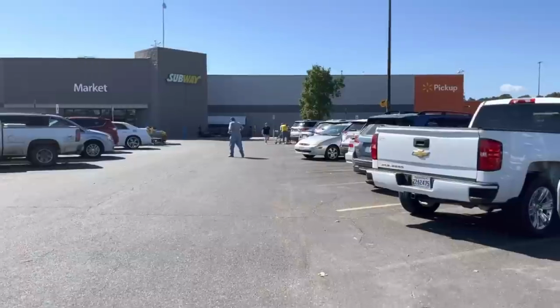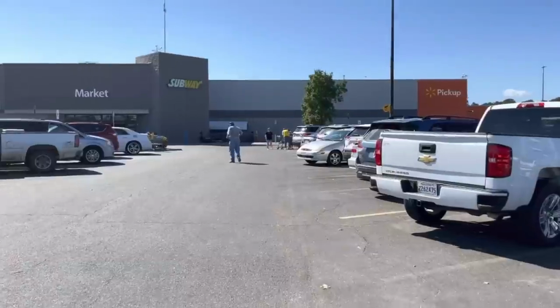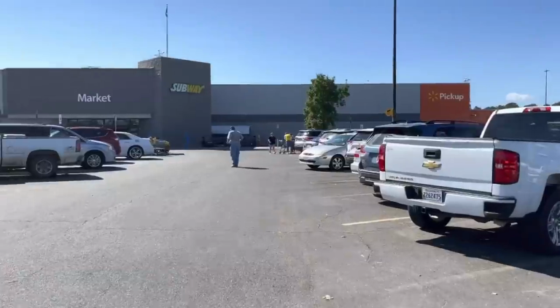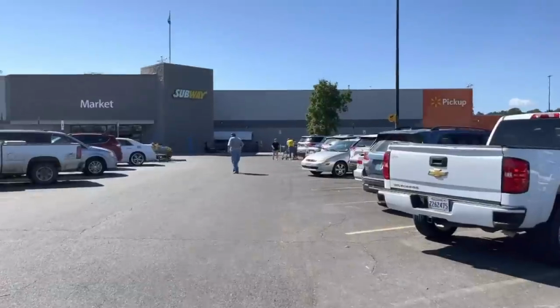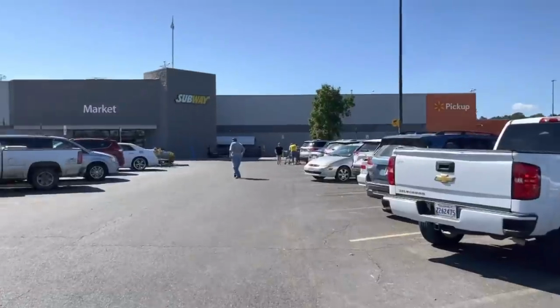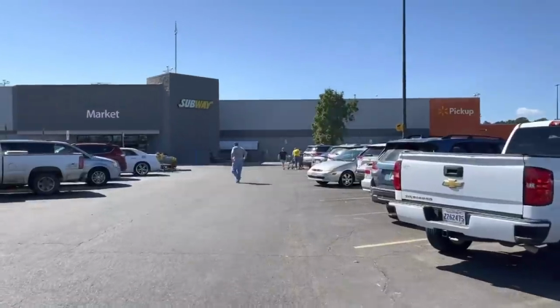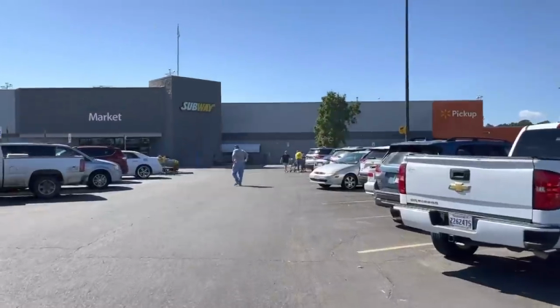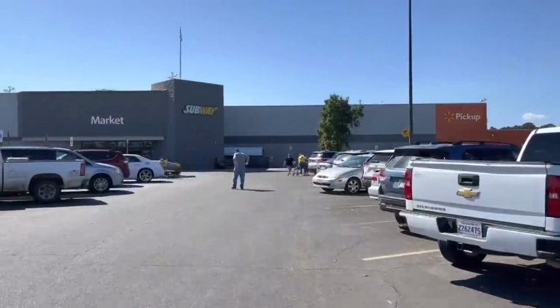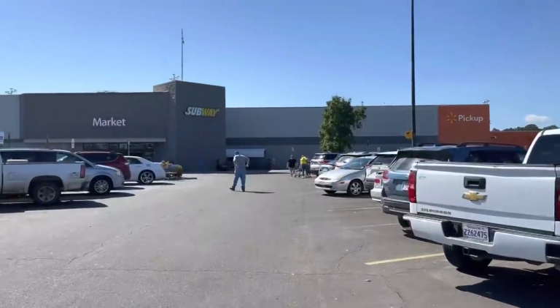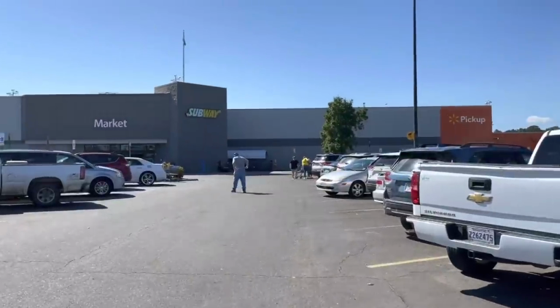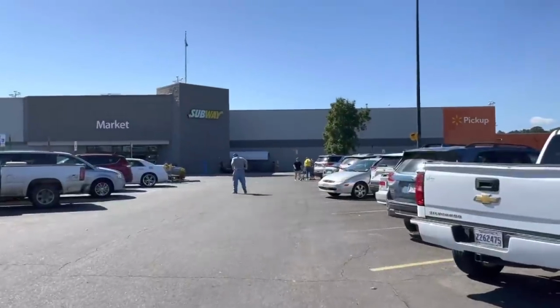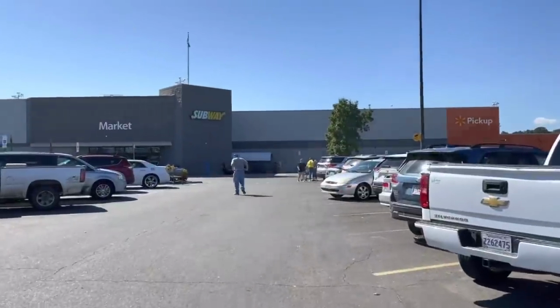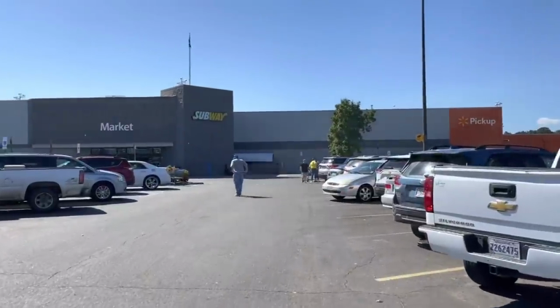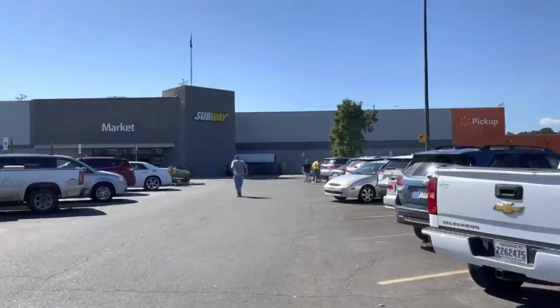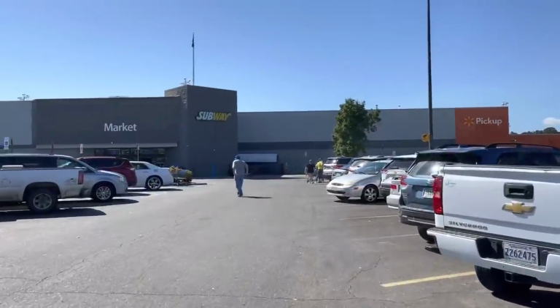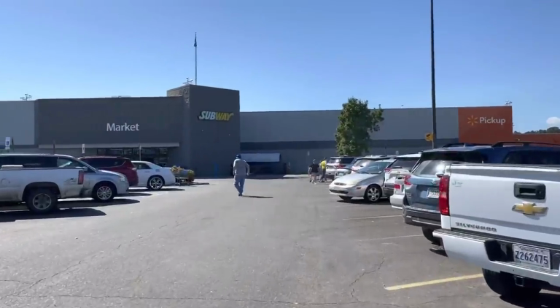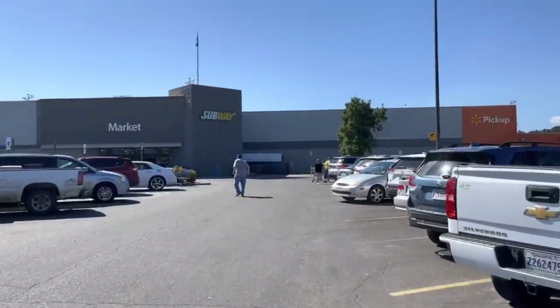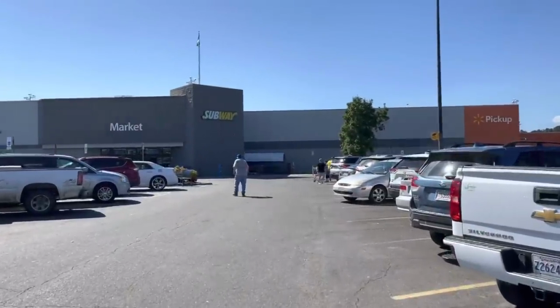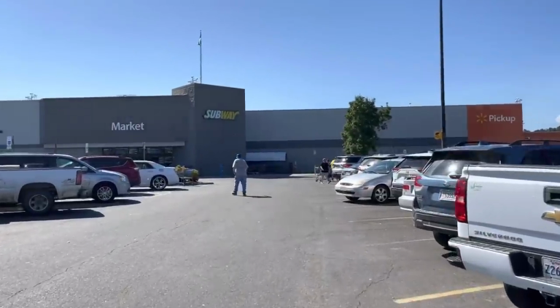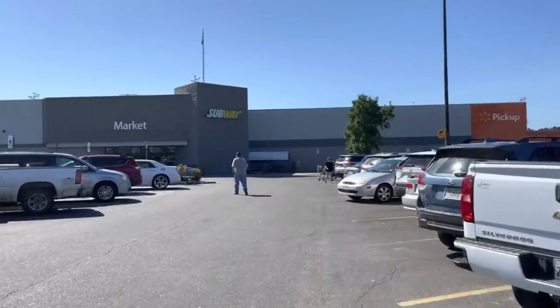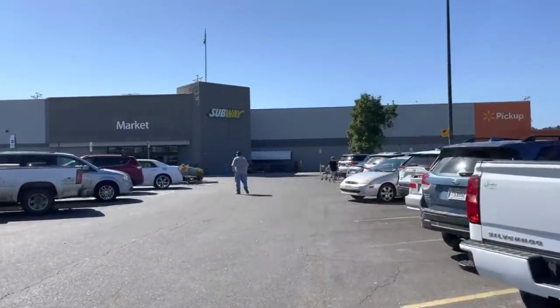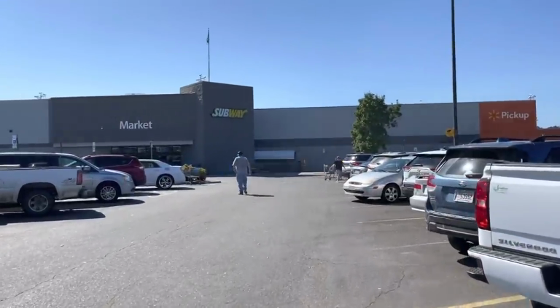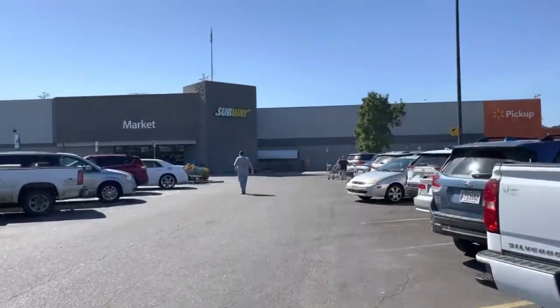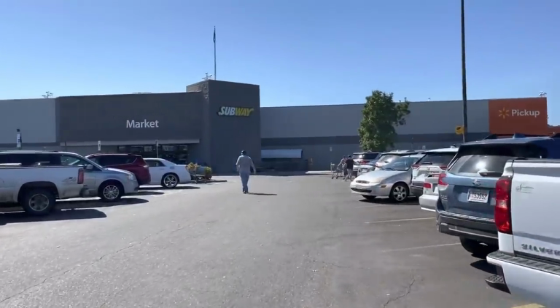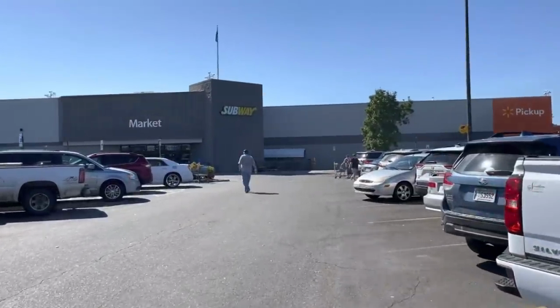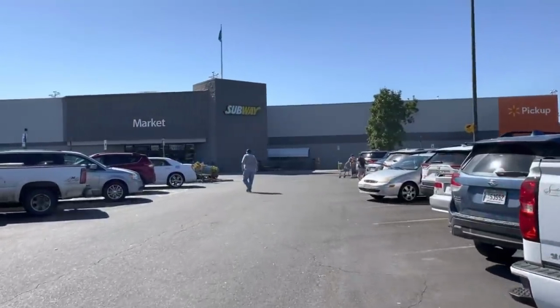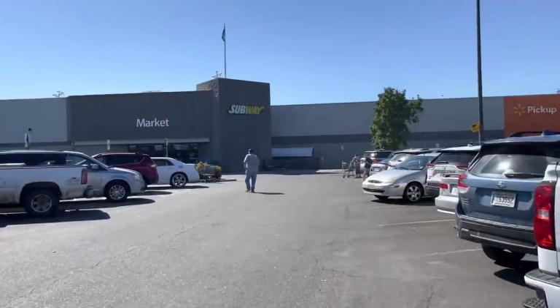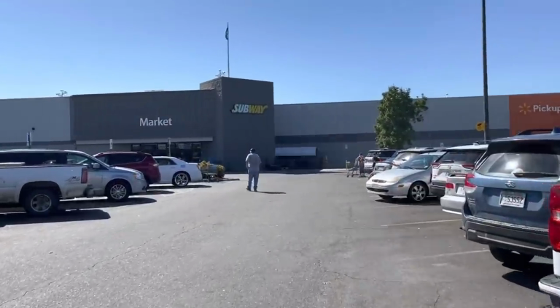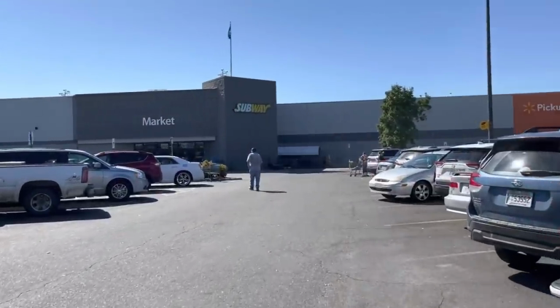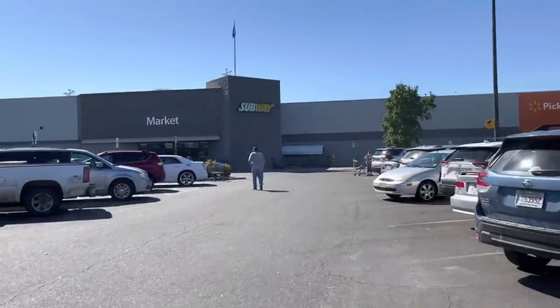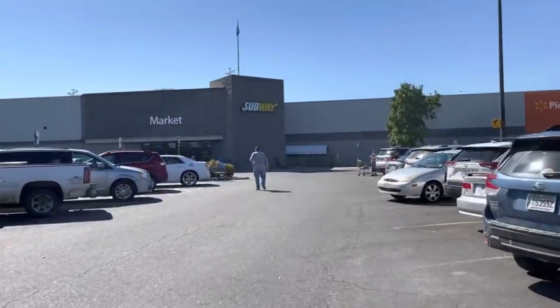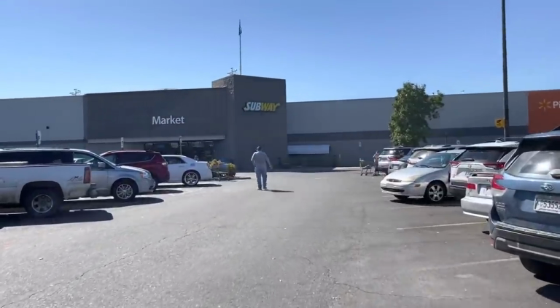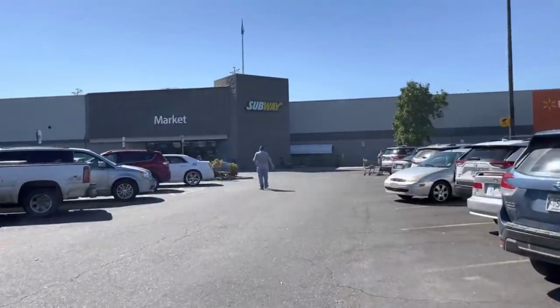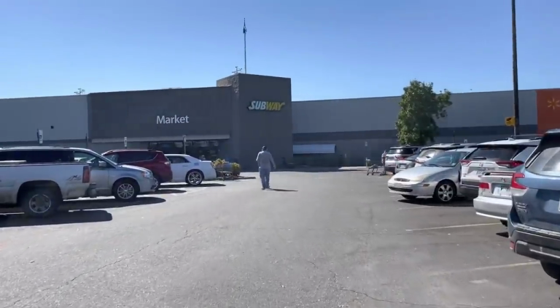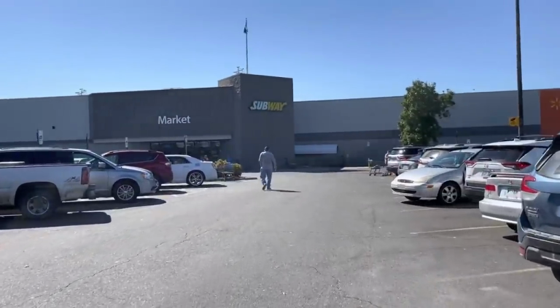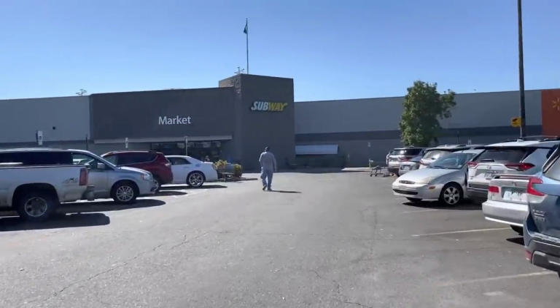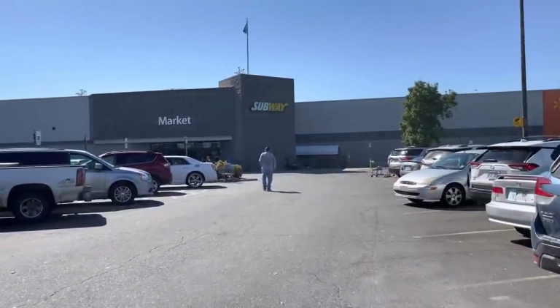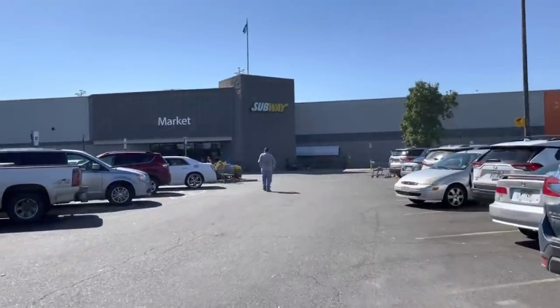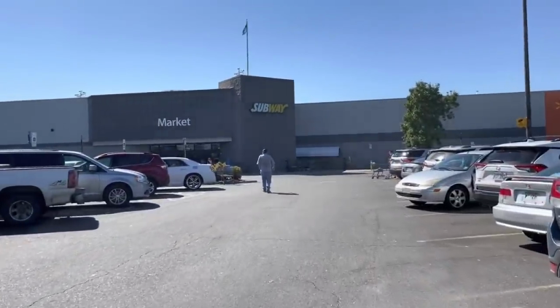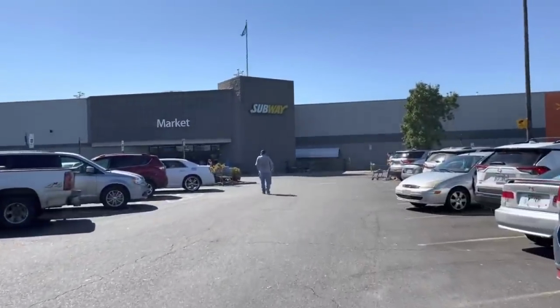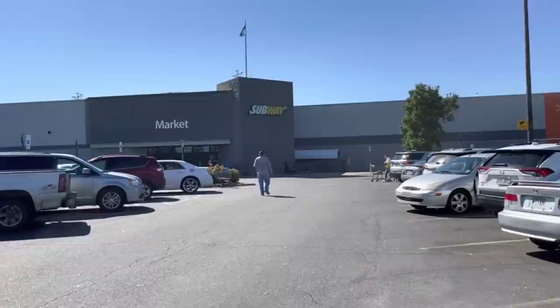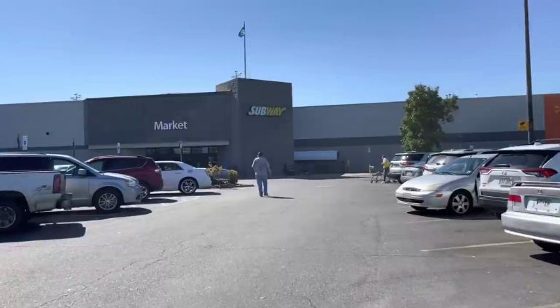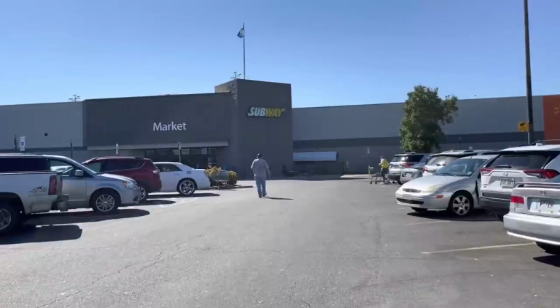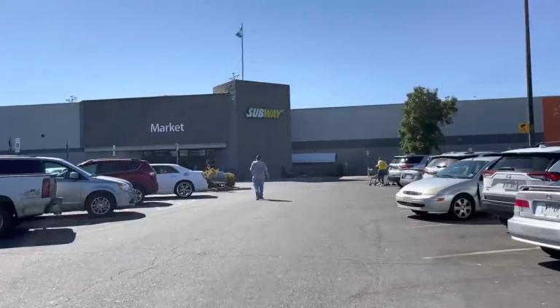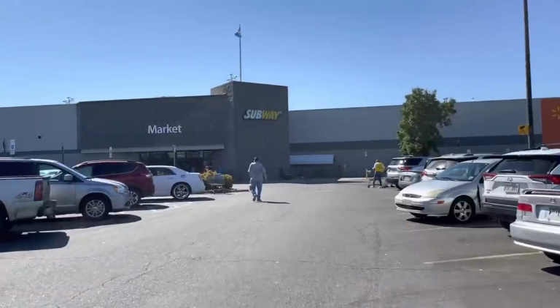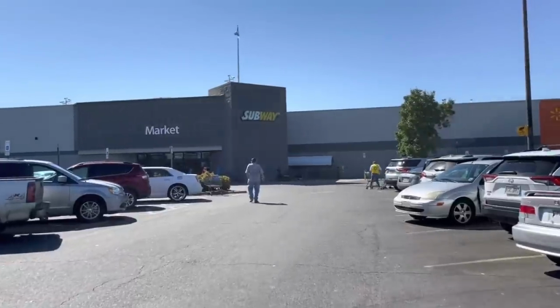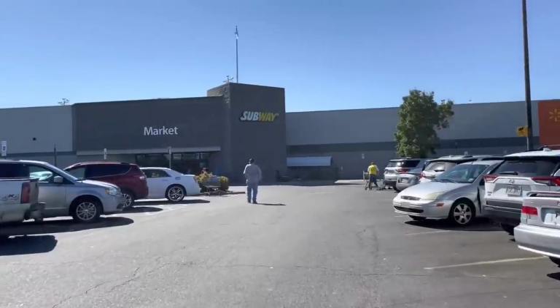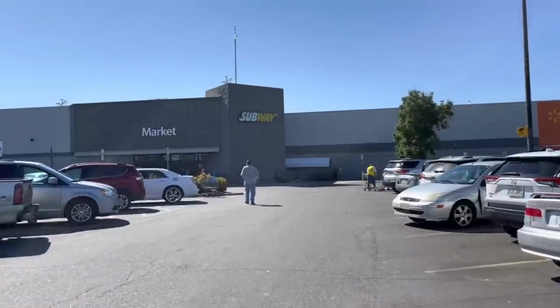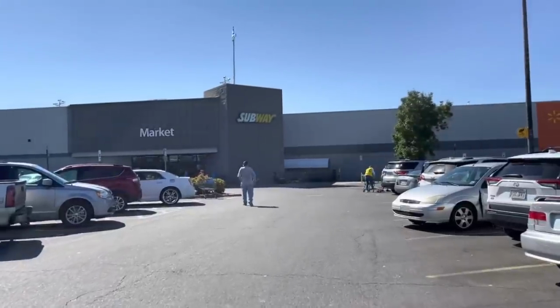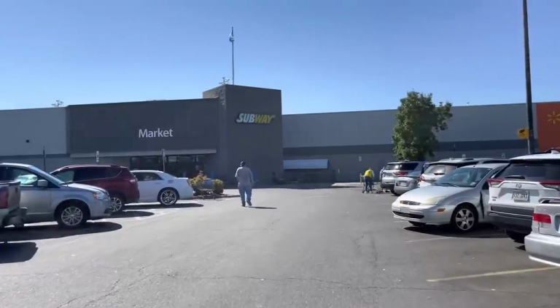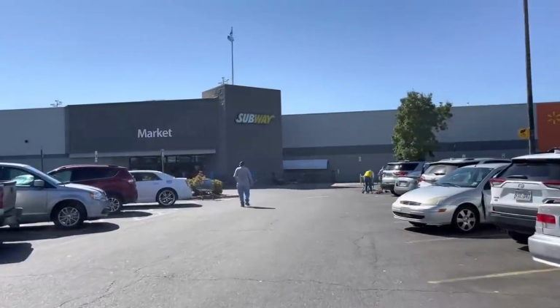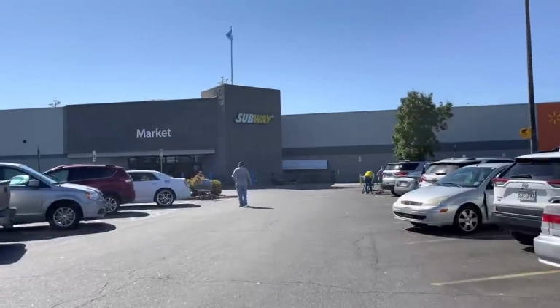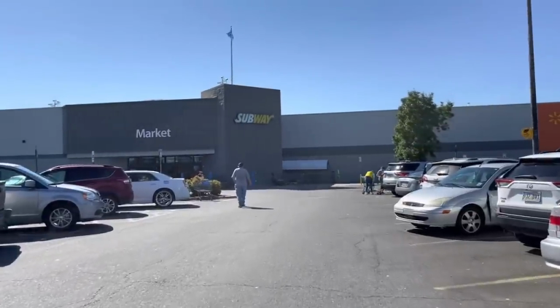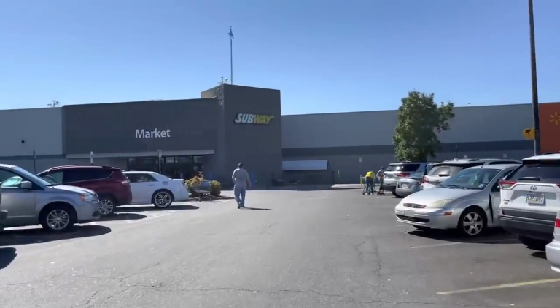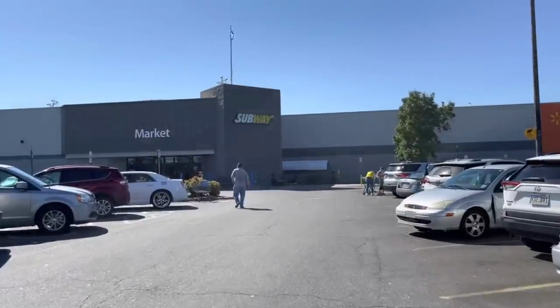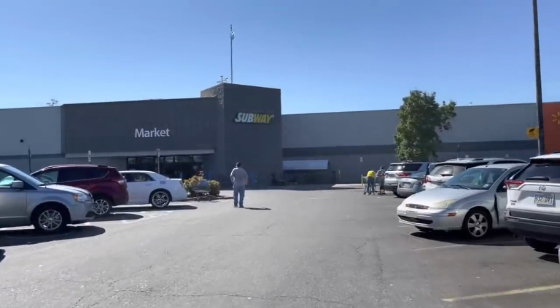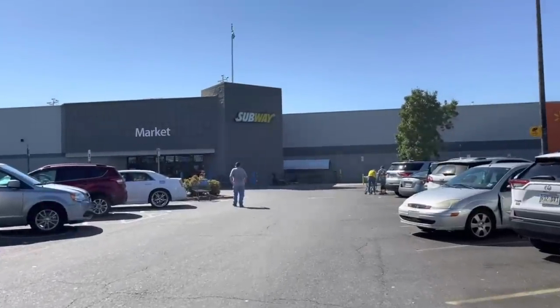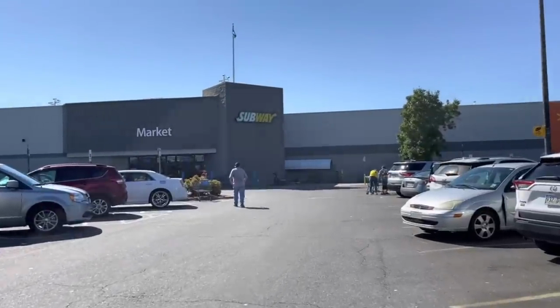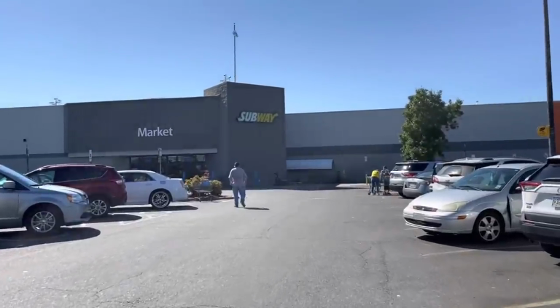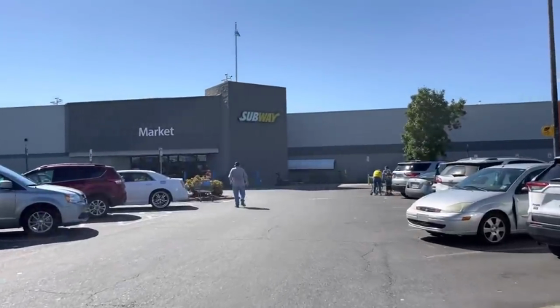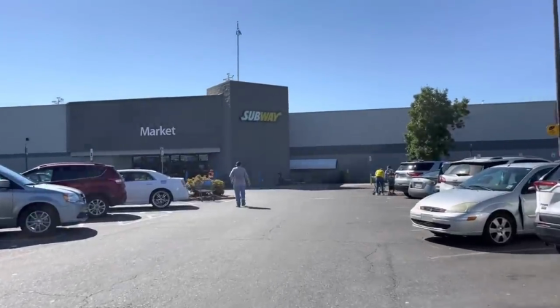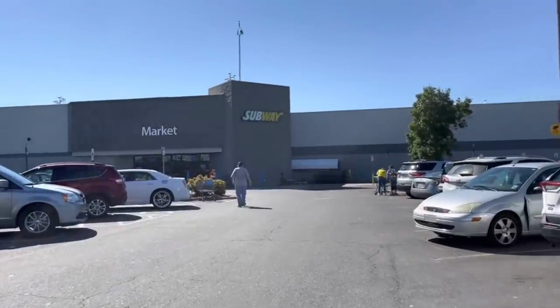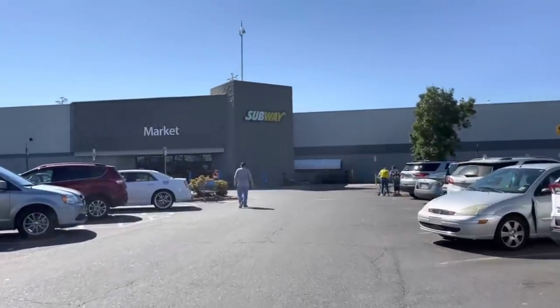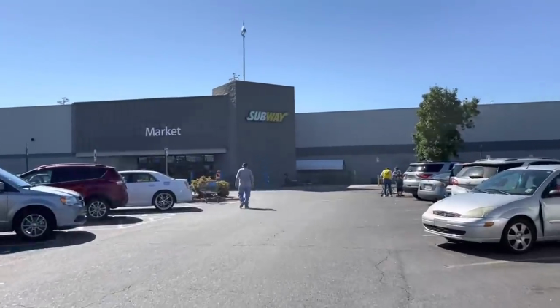Hey everyone, welcome back to another video. Thank you so much for returning — my name is Jenny, and I would like for you guys to subscribe to my channel if you'd like to find some really good deals at Walmart.